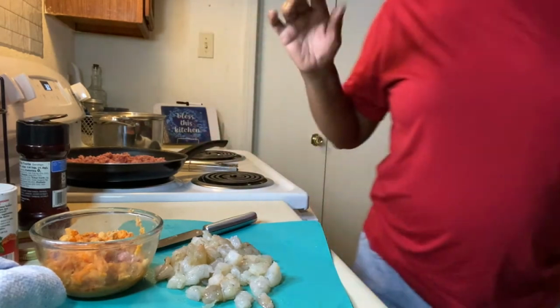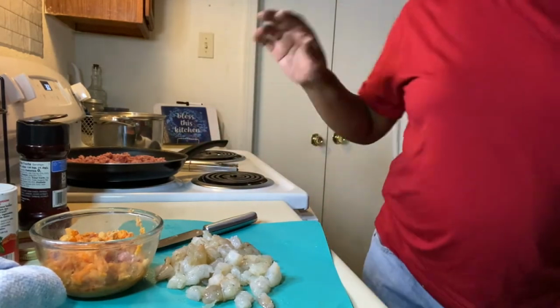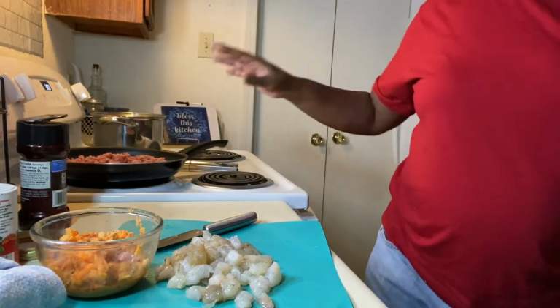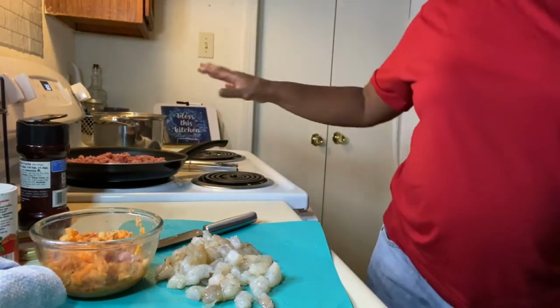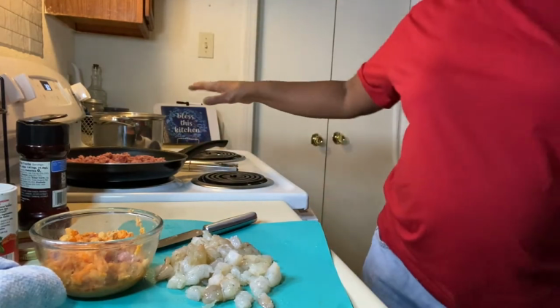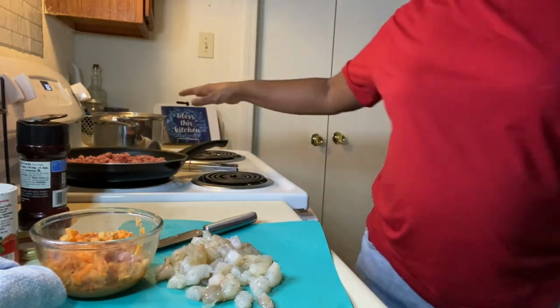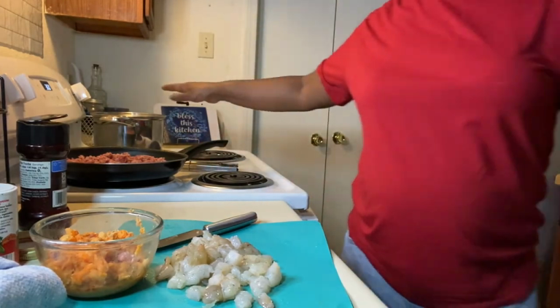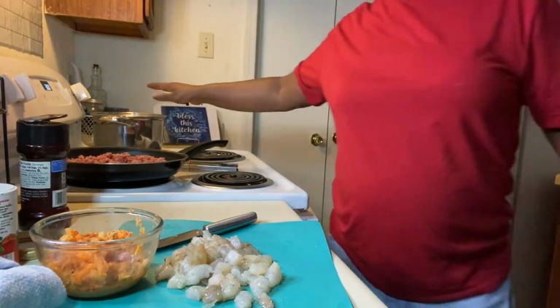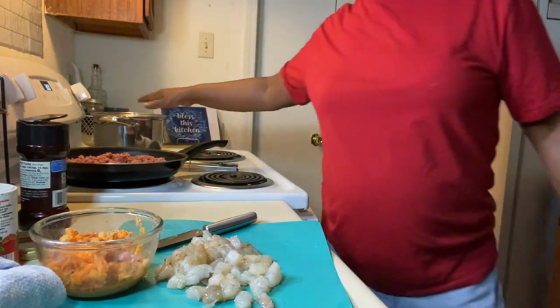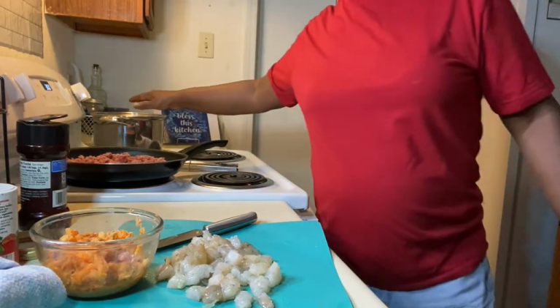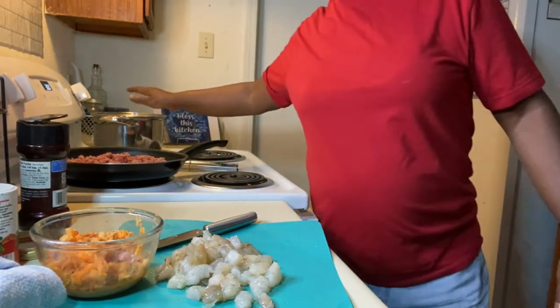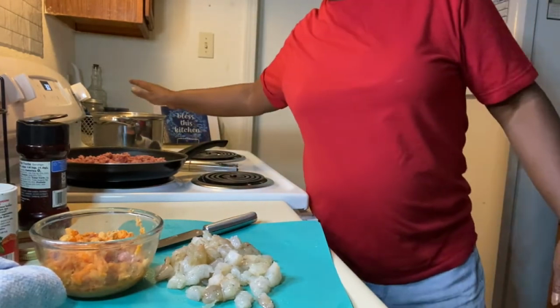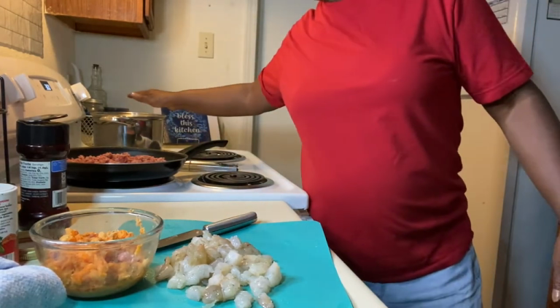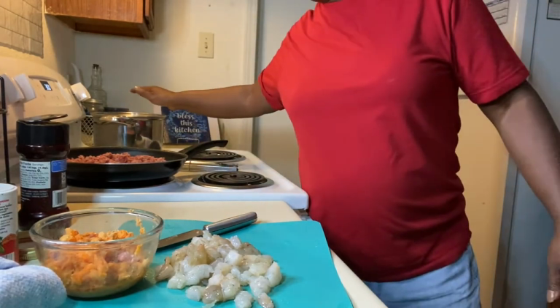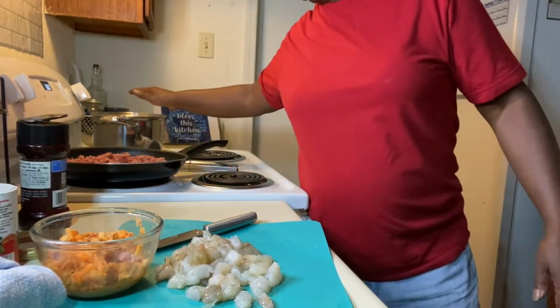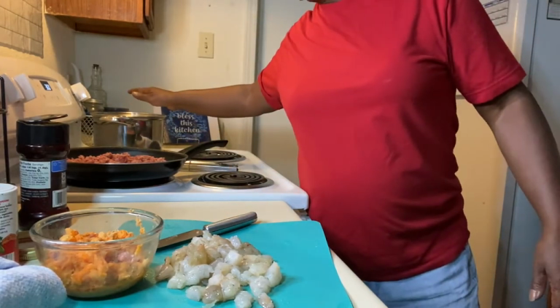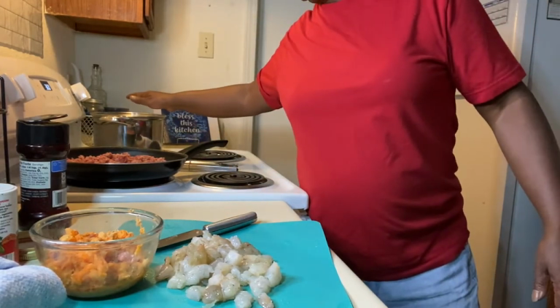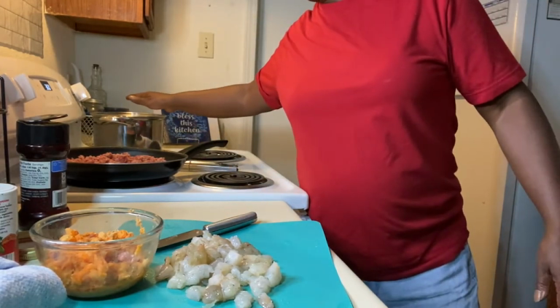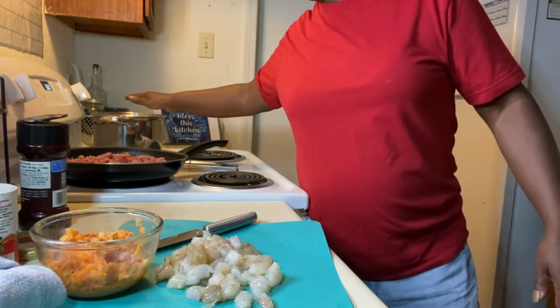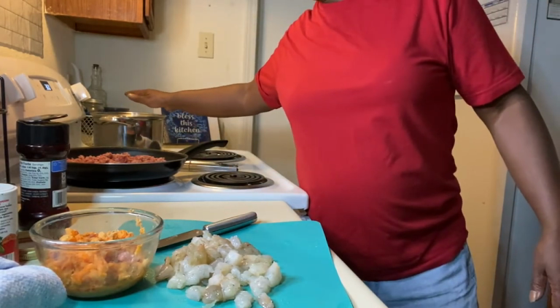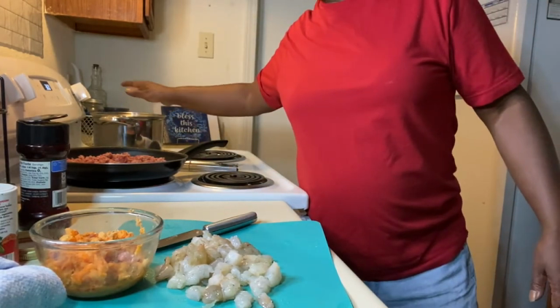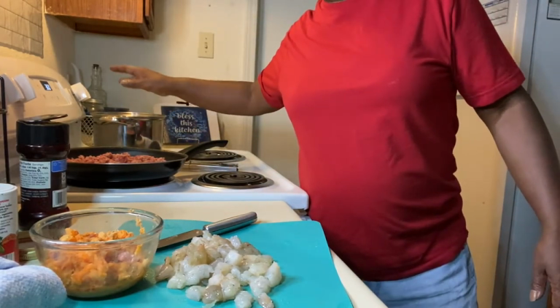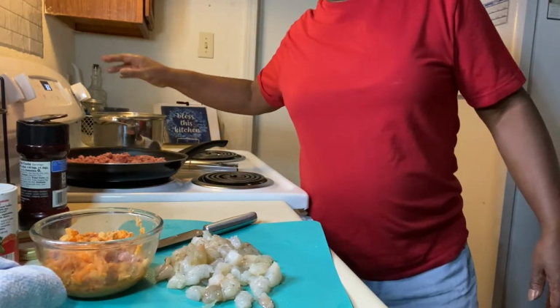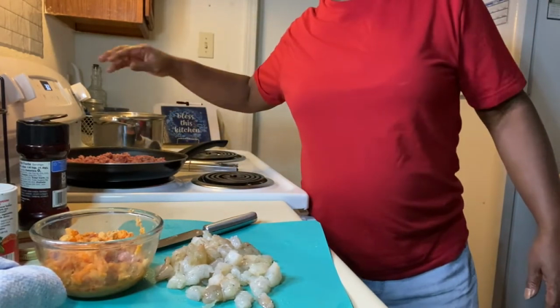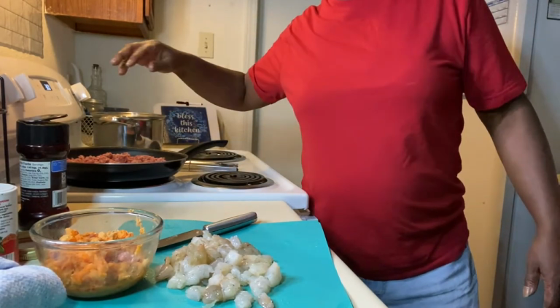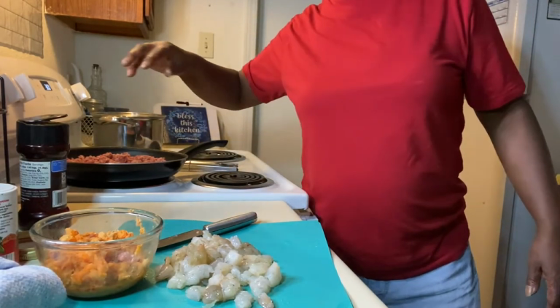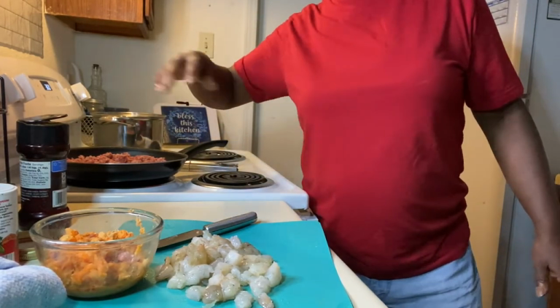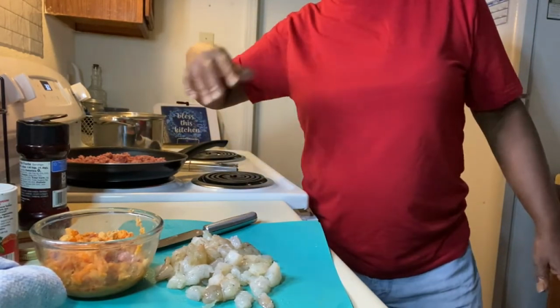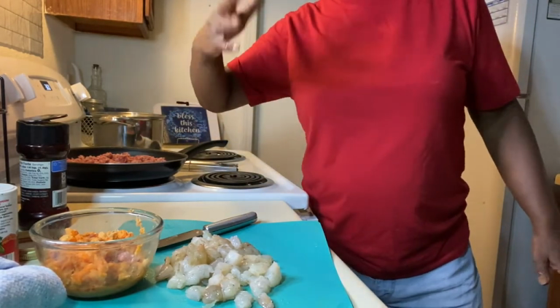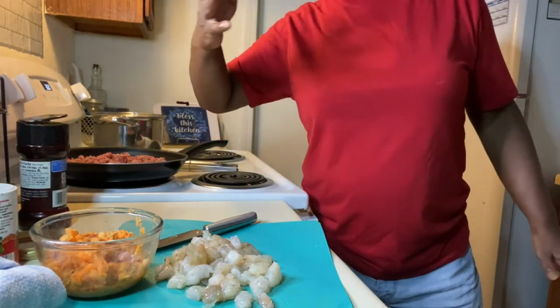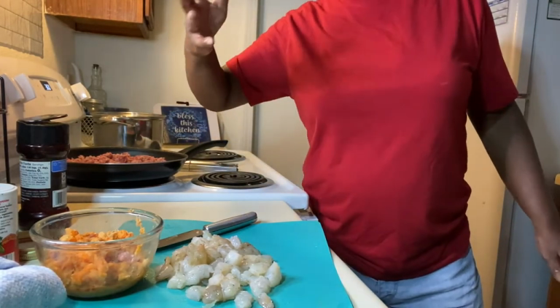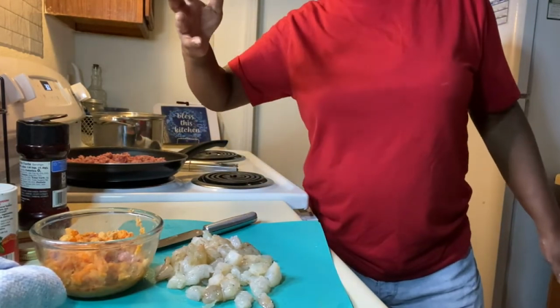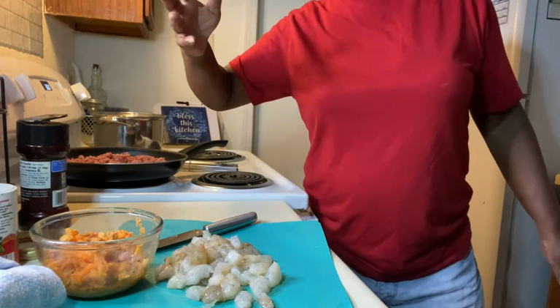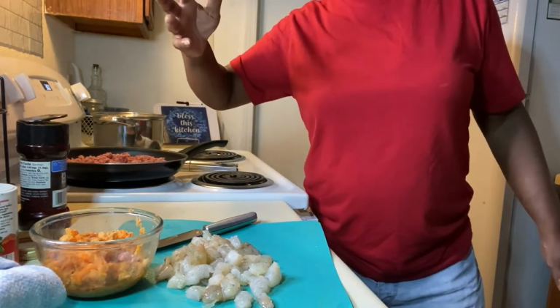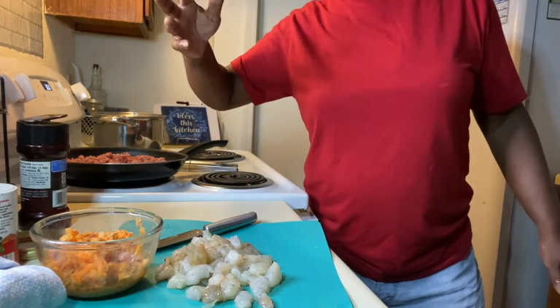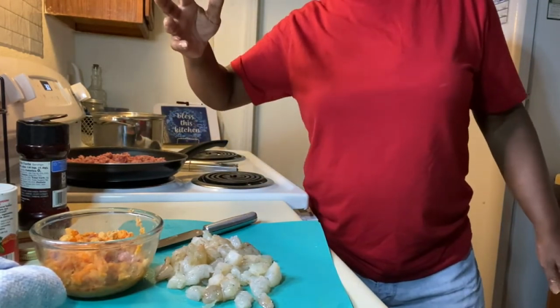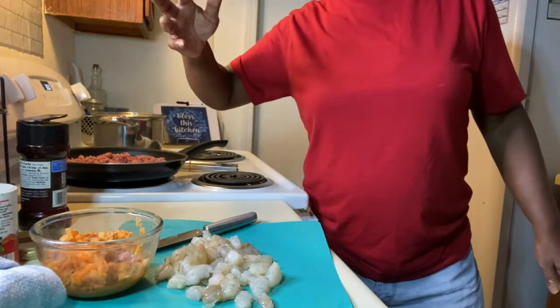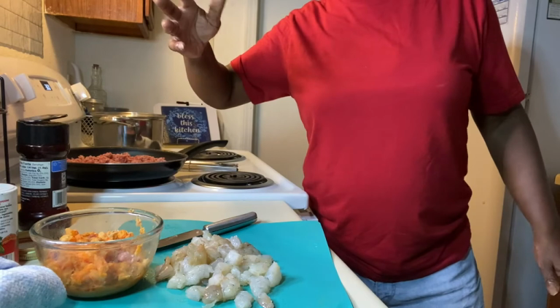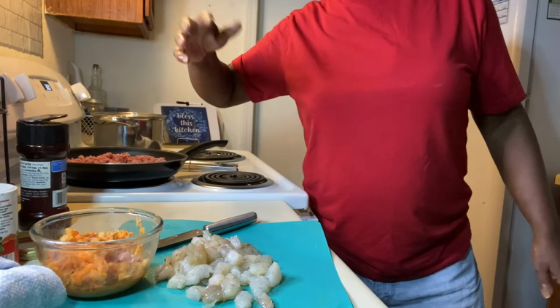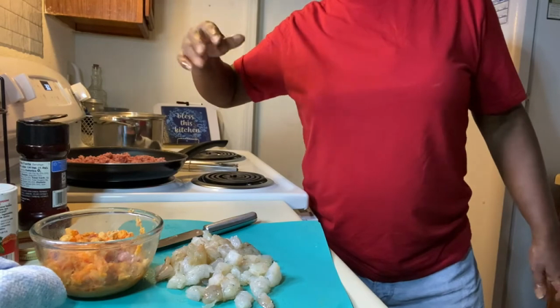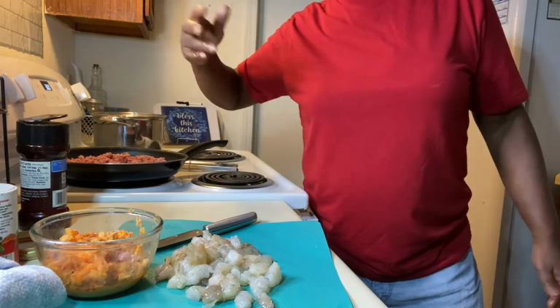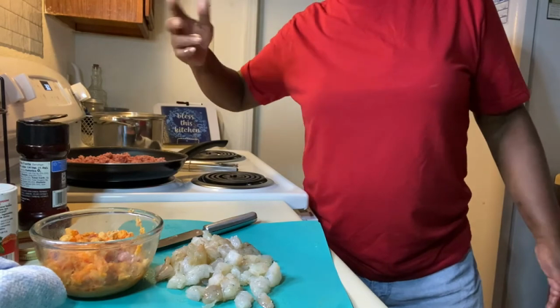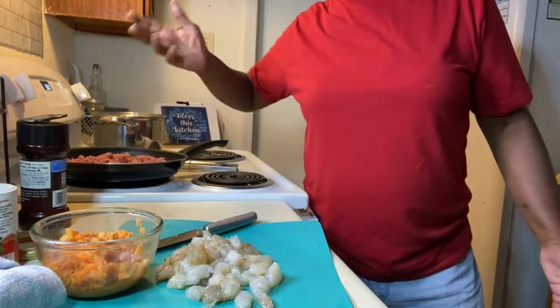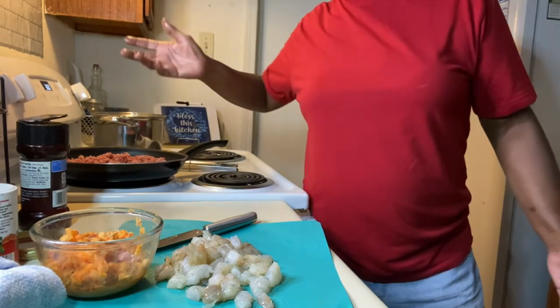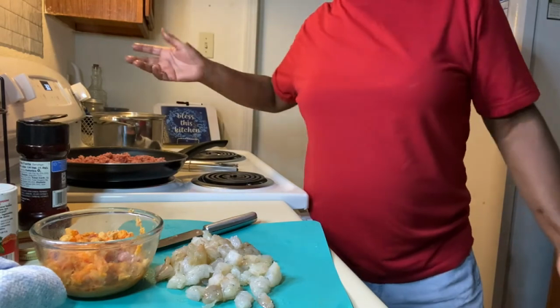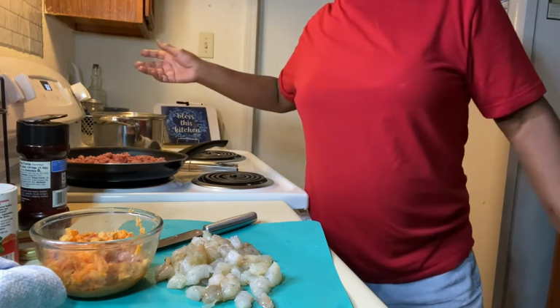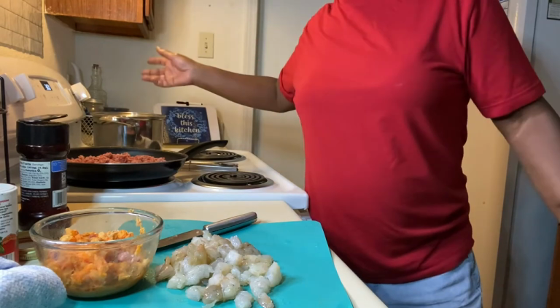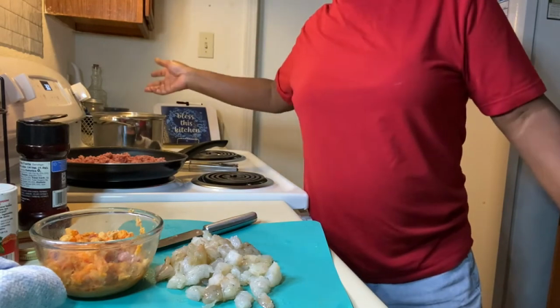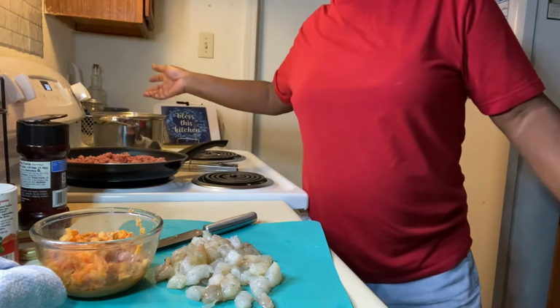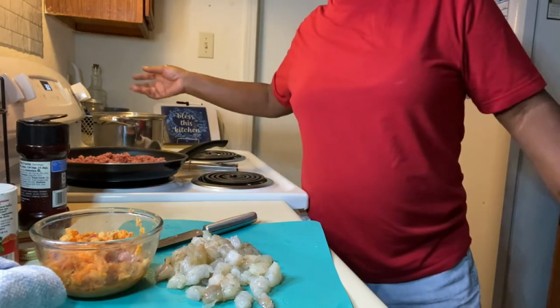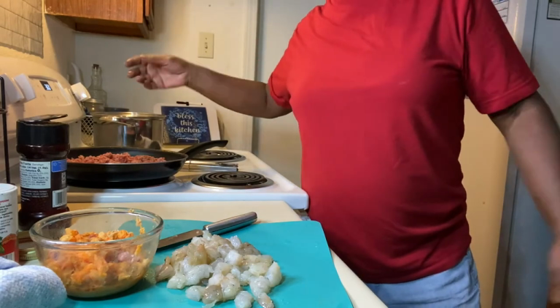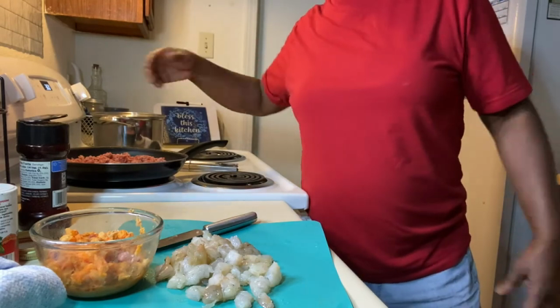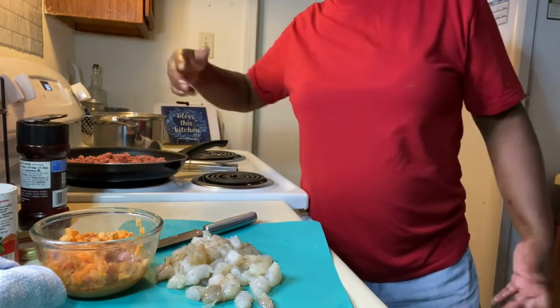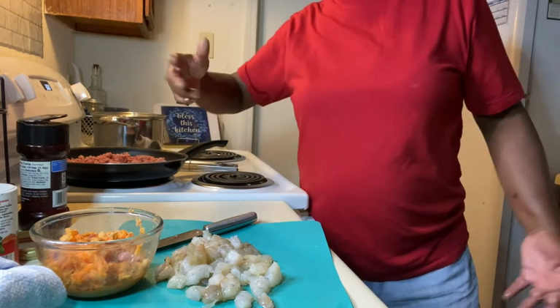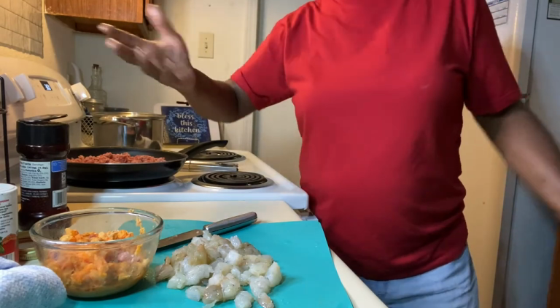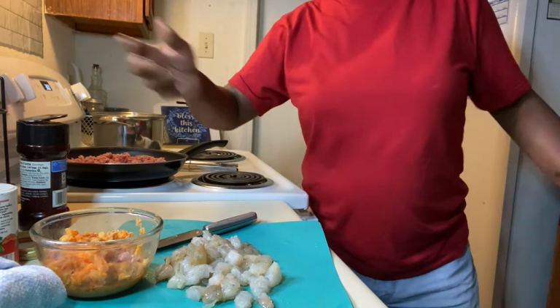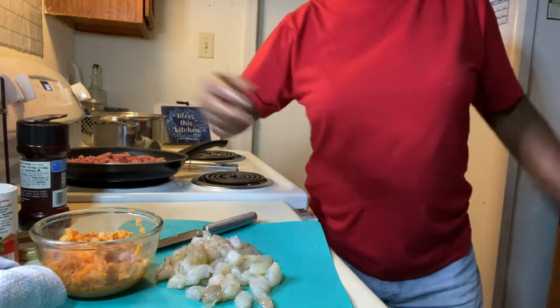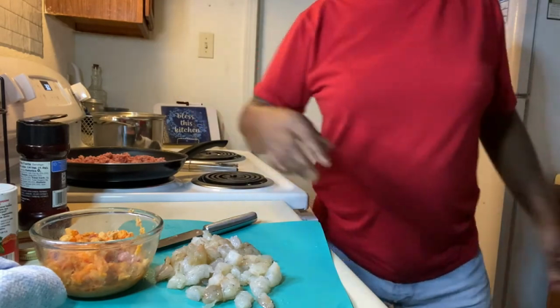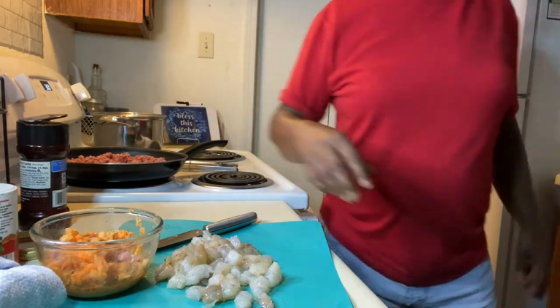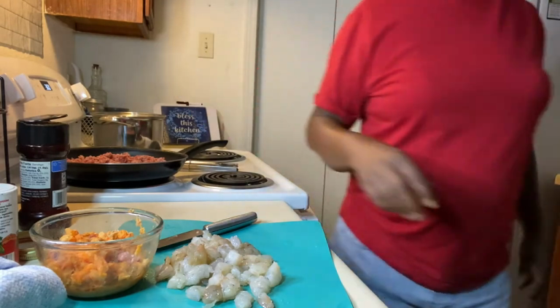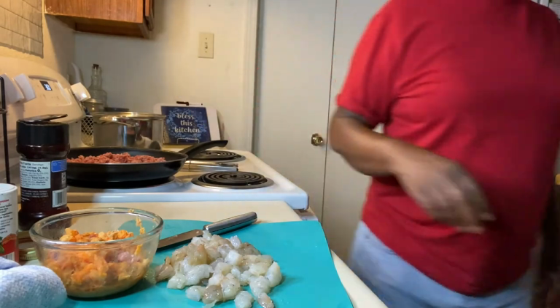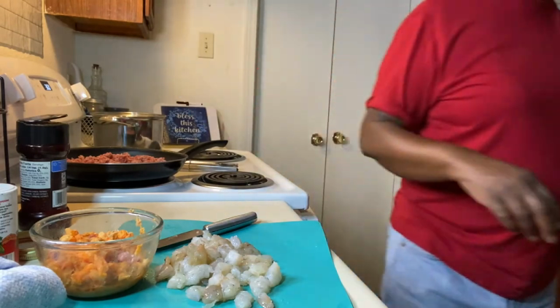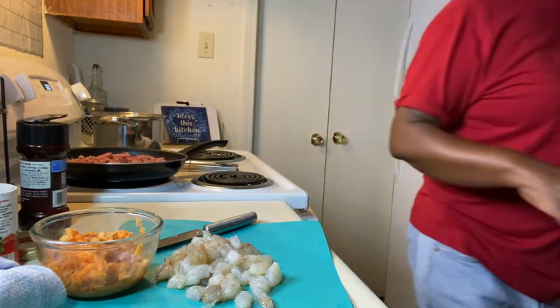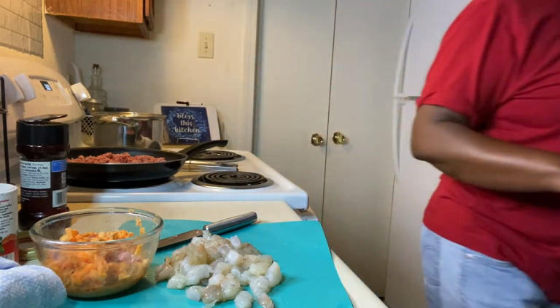When my peppers get soft to my taste, or however you like them, then just go ahead and take them out and stuff them.